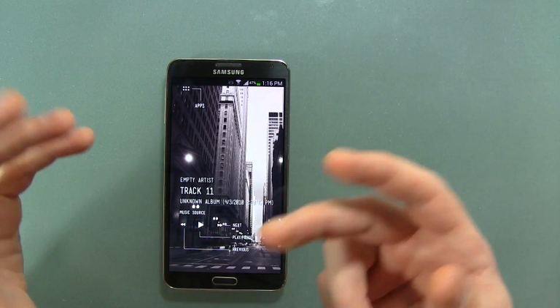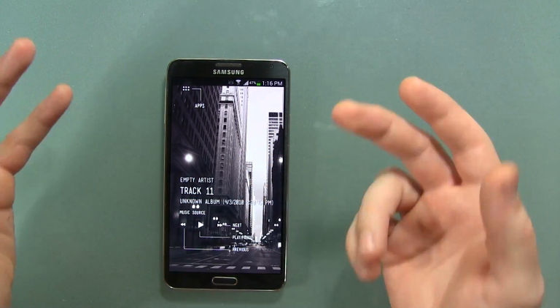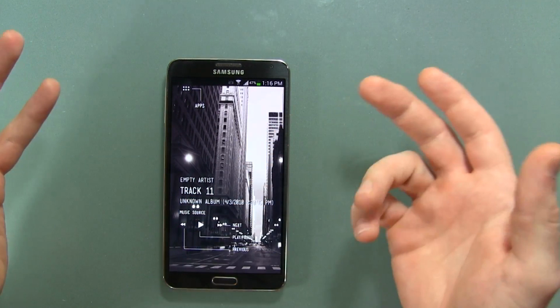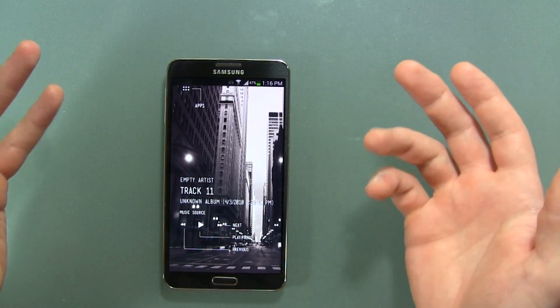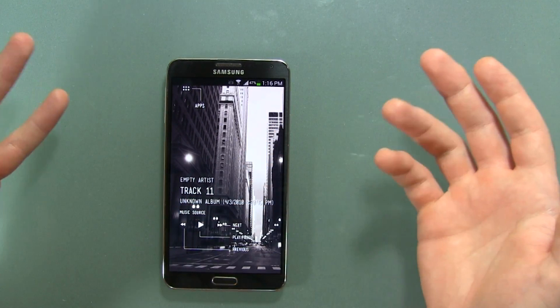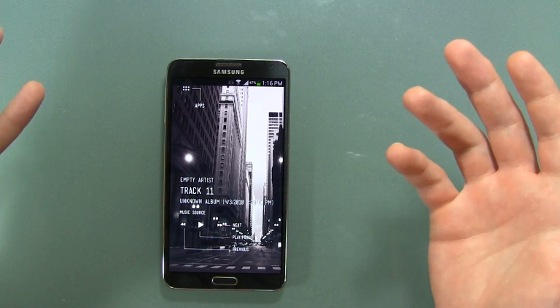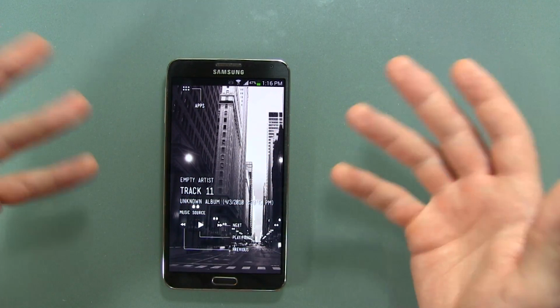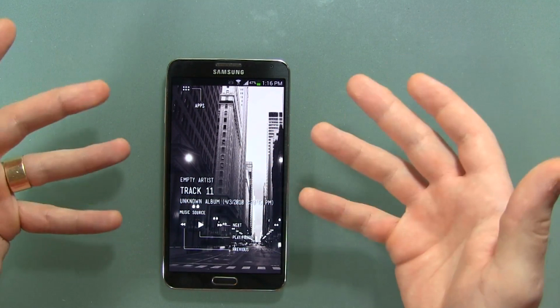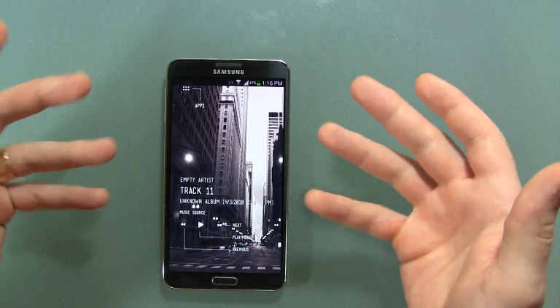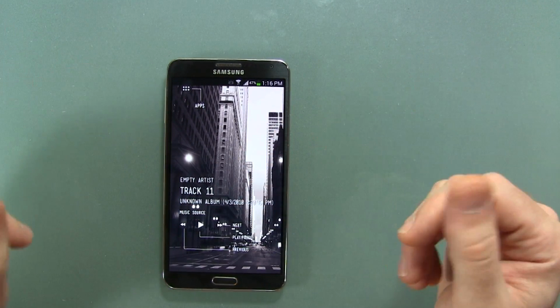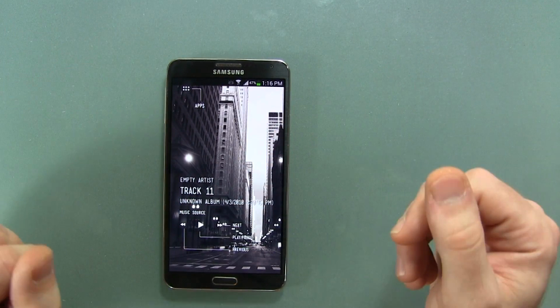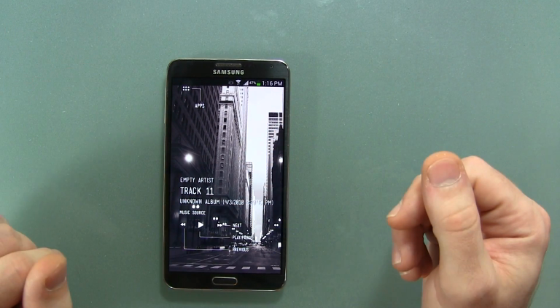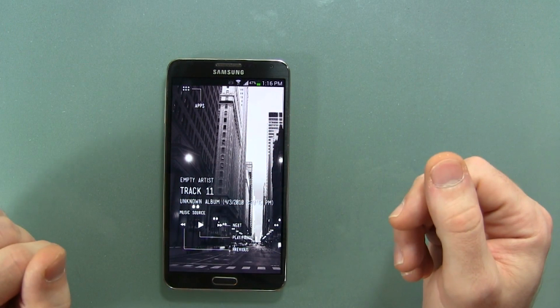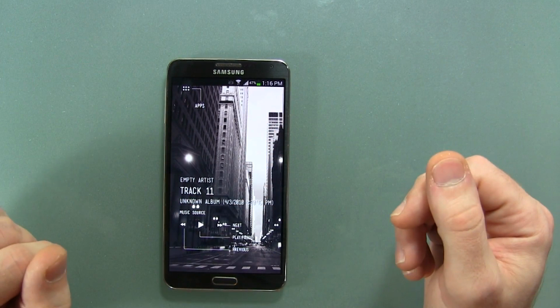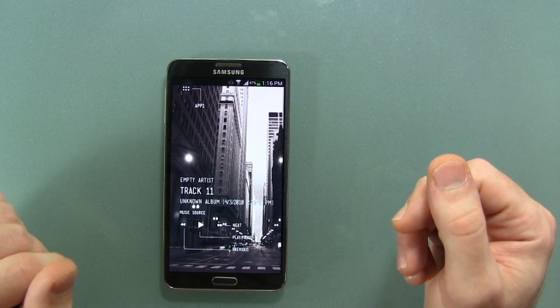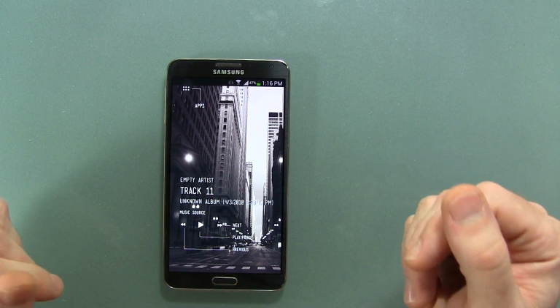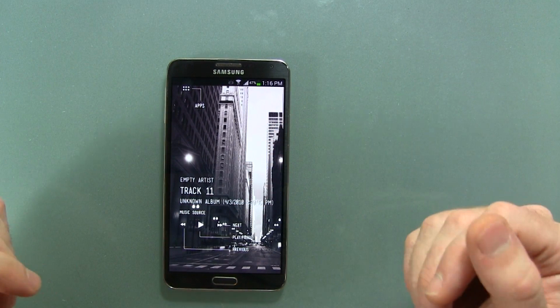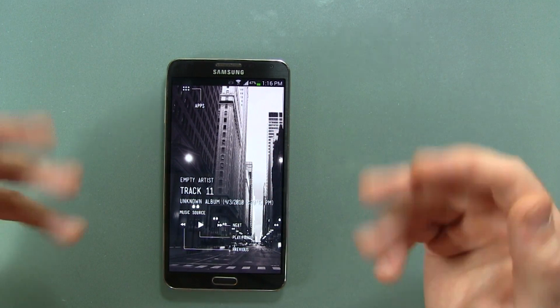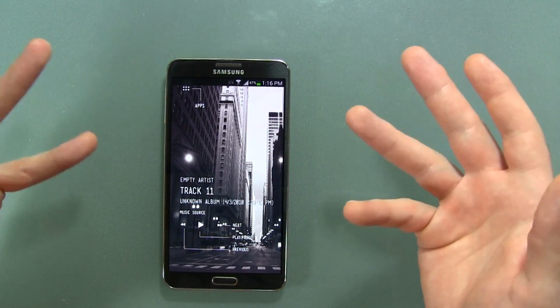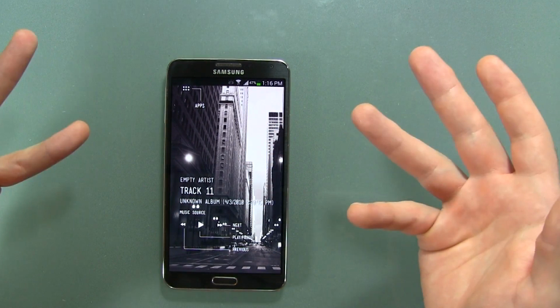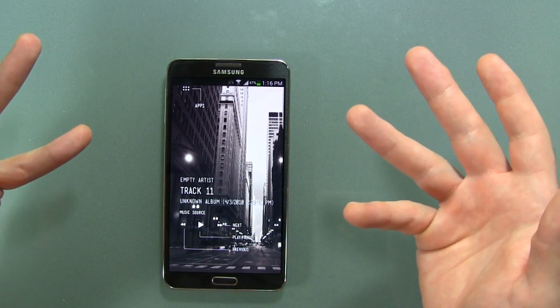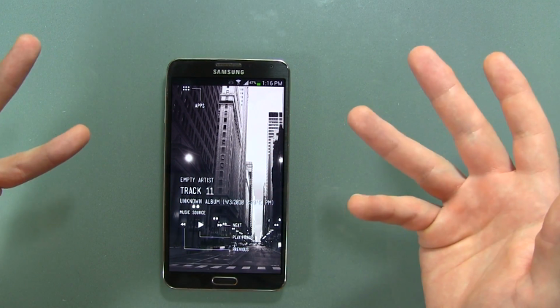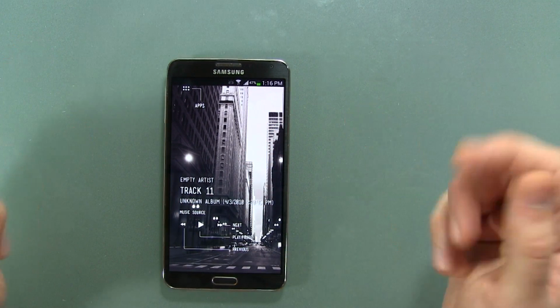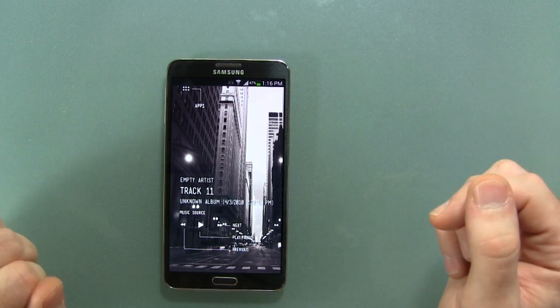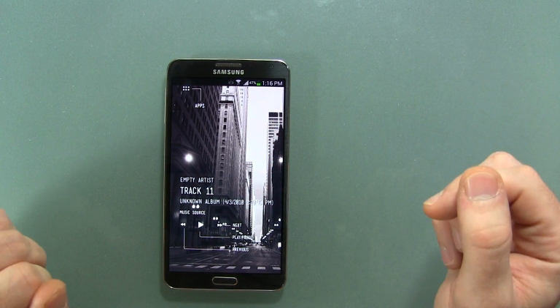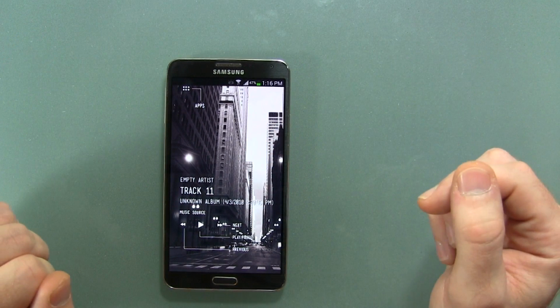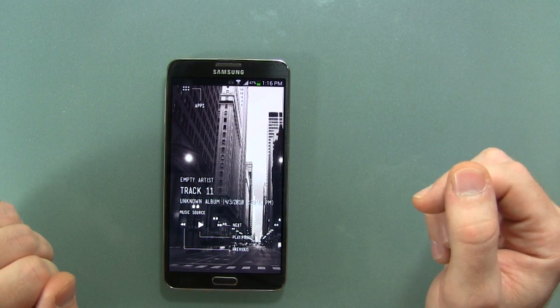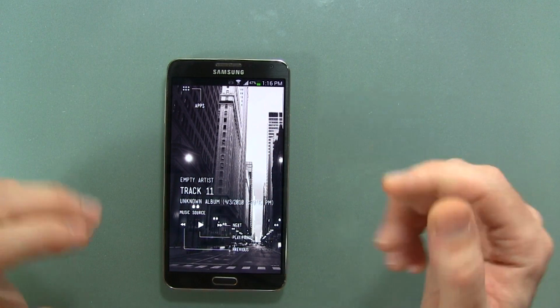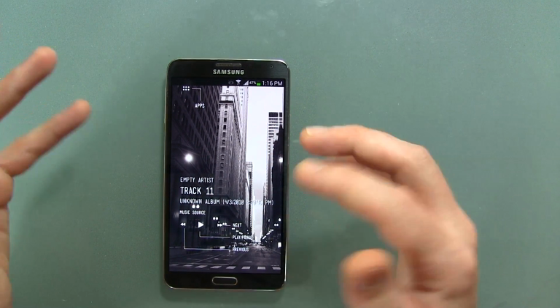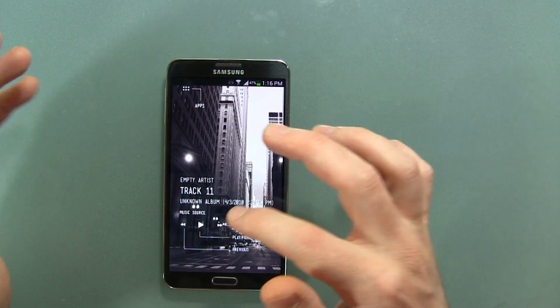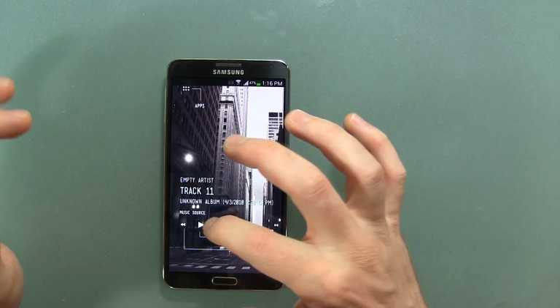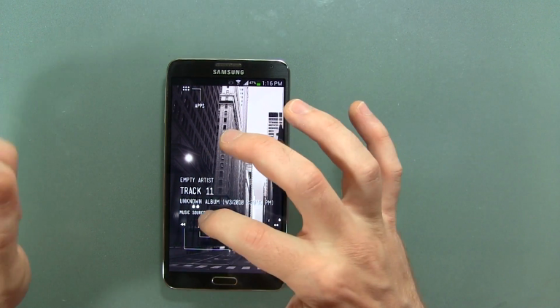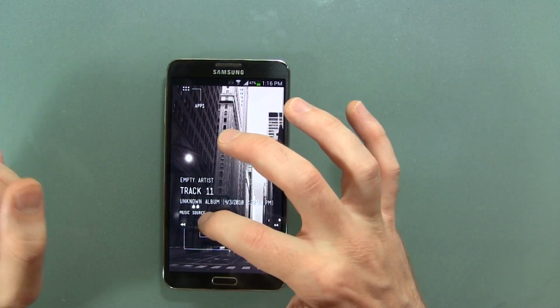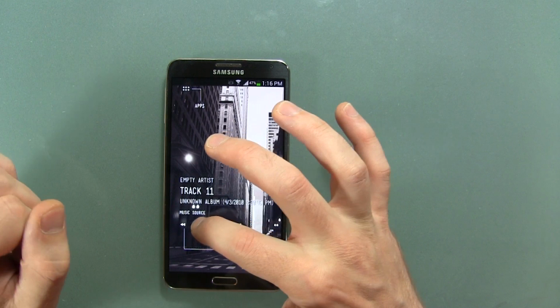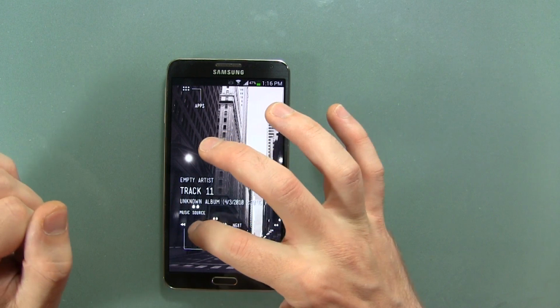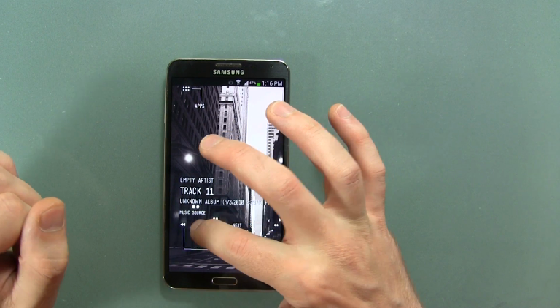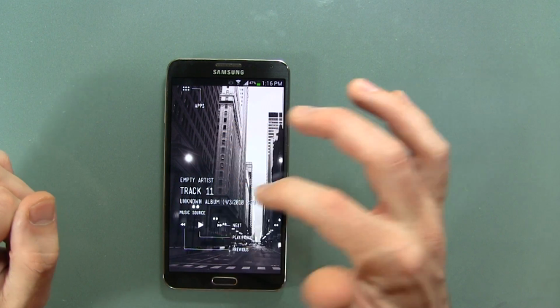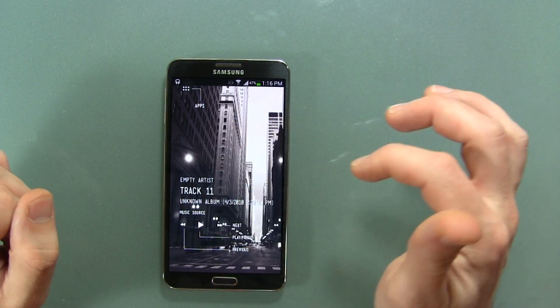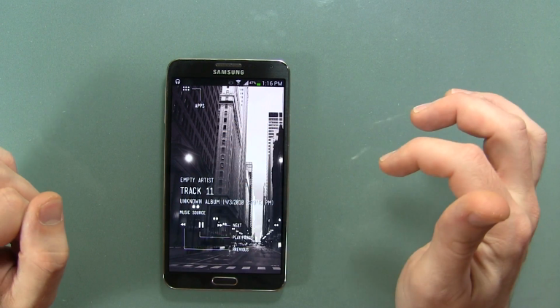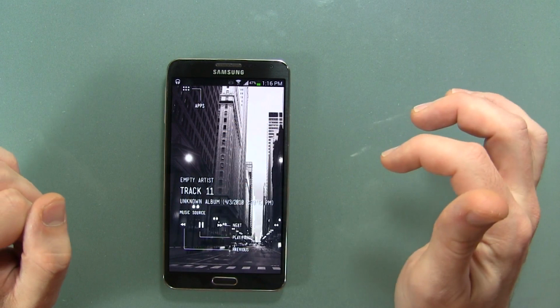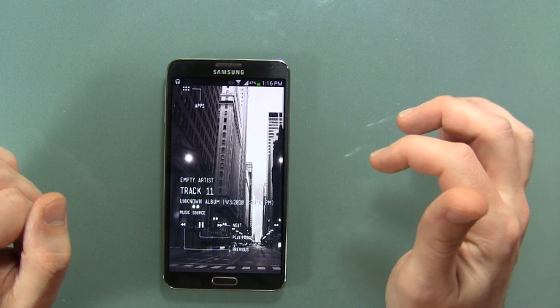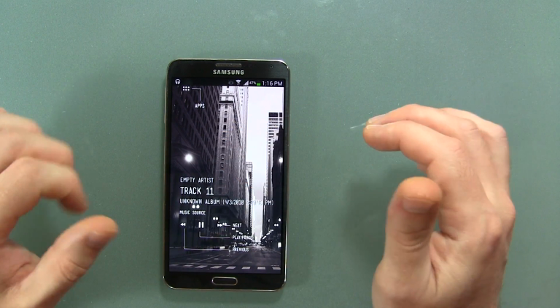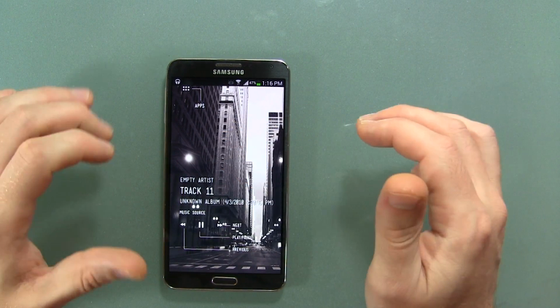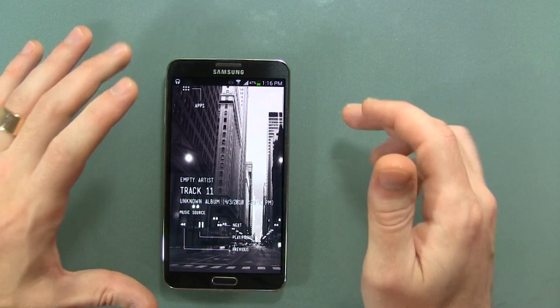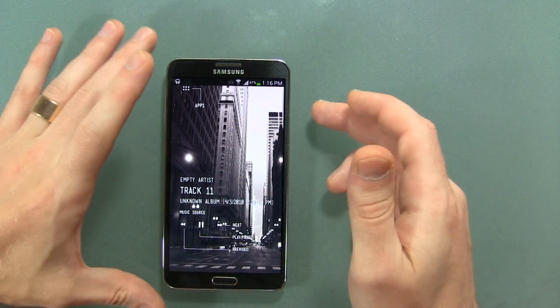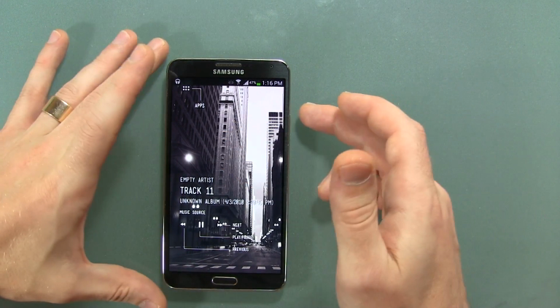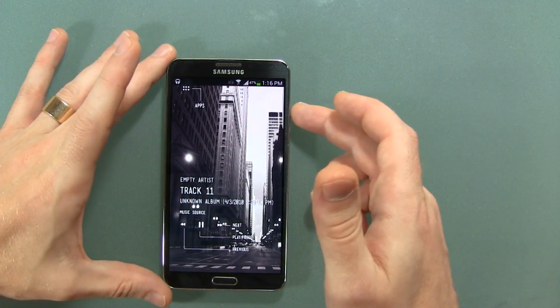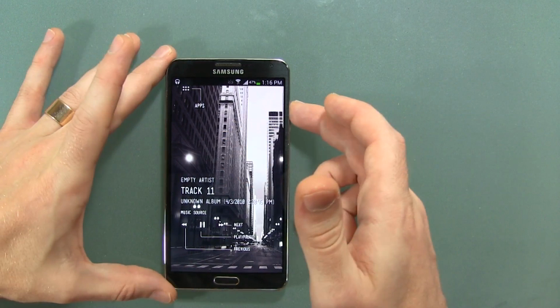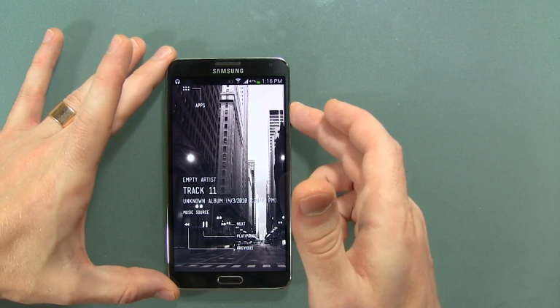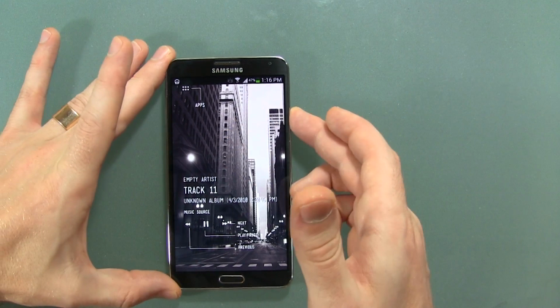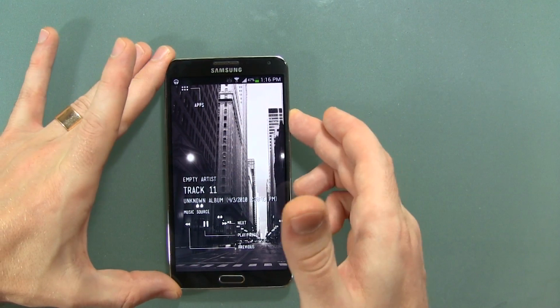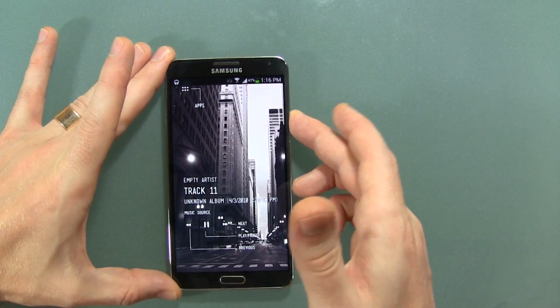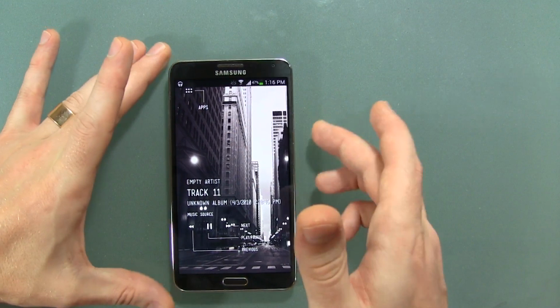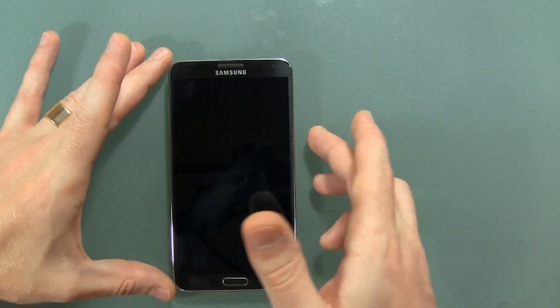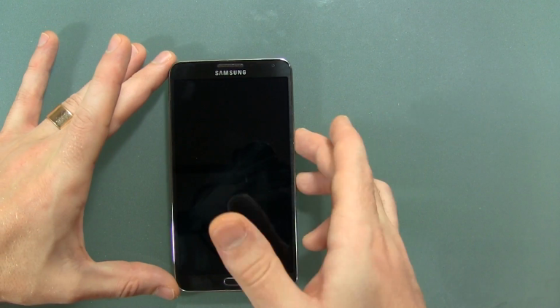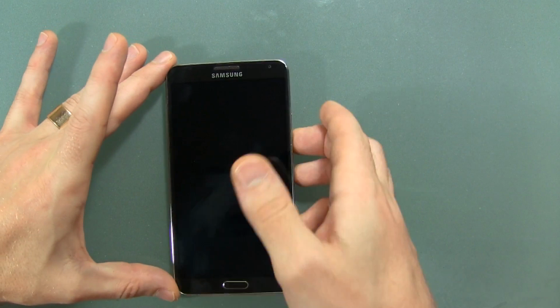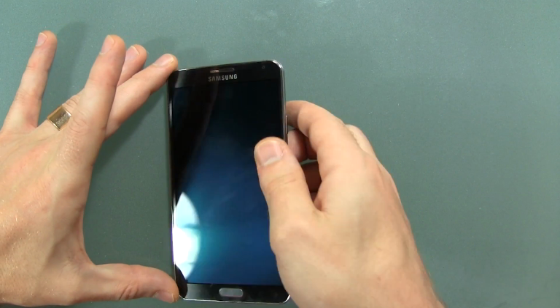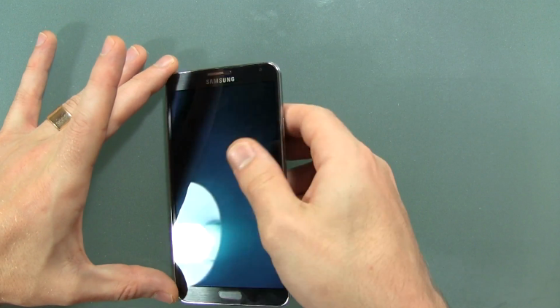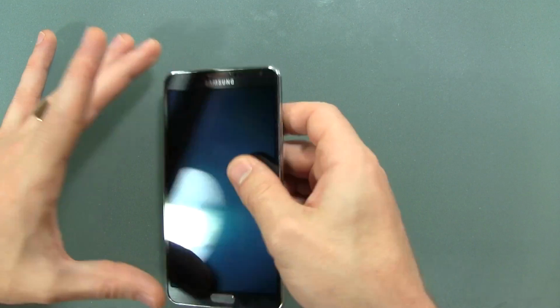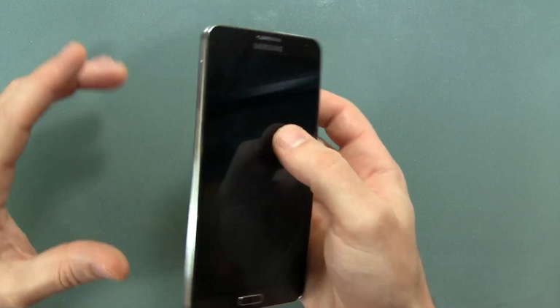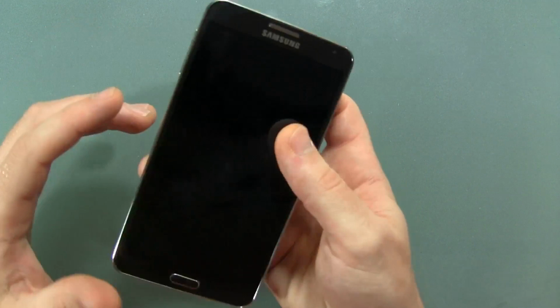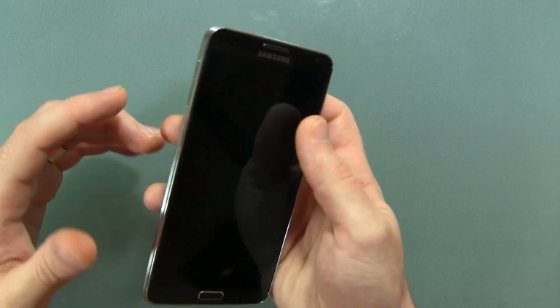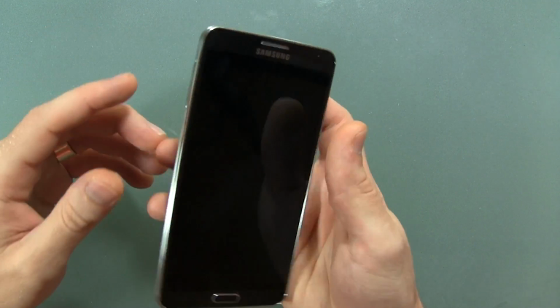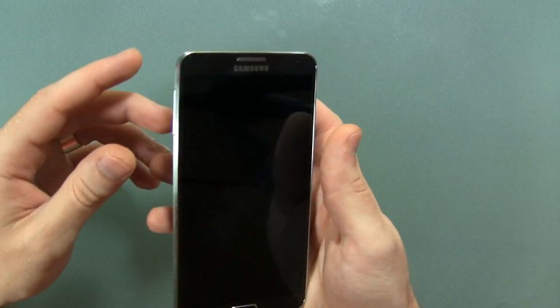That said, this application enables that for you. So let's go ahead and demonstrate it. I'm going to go ahead and start a song and I'm going to turn my display off and pick it up here.